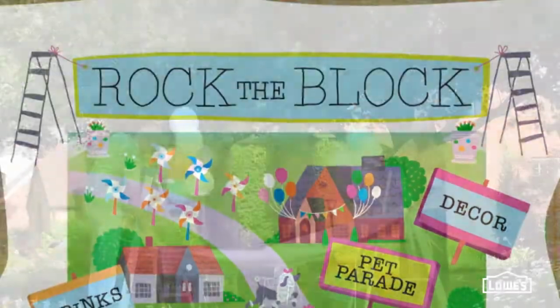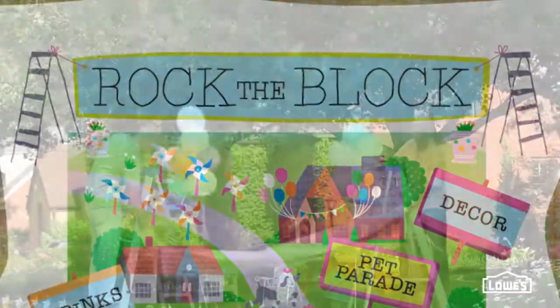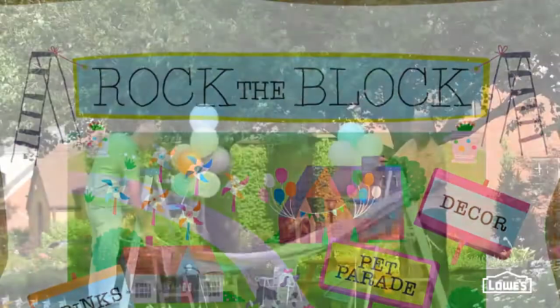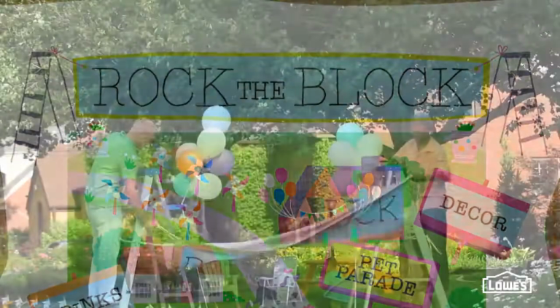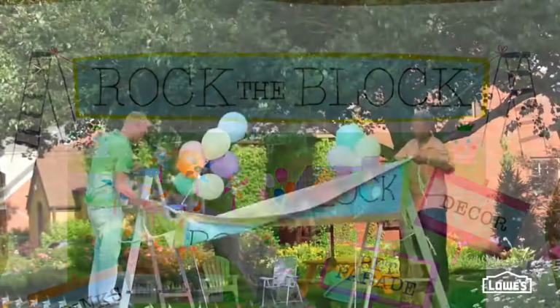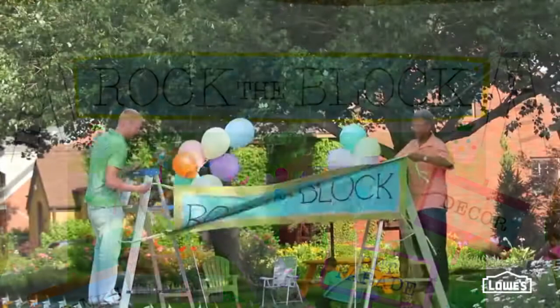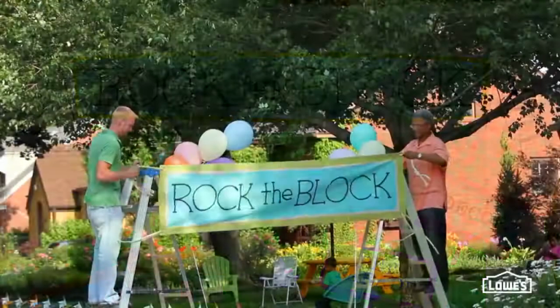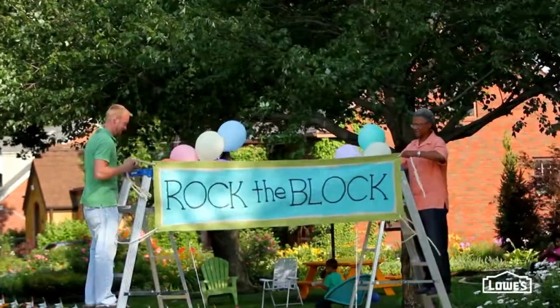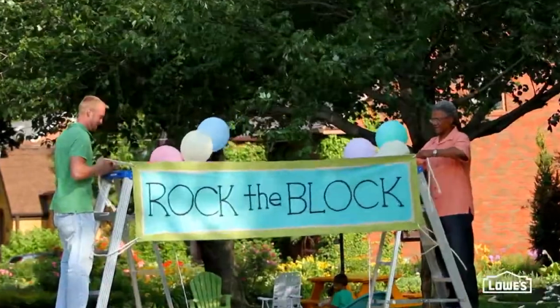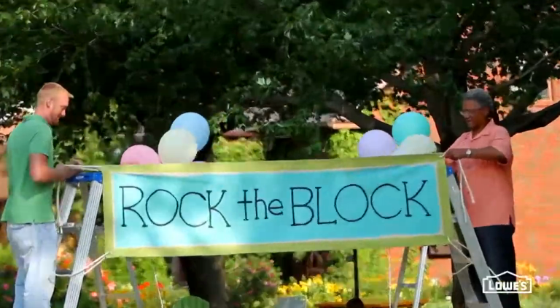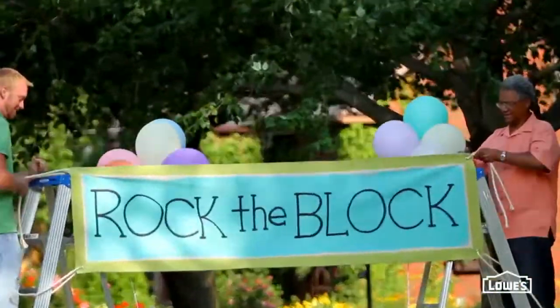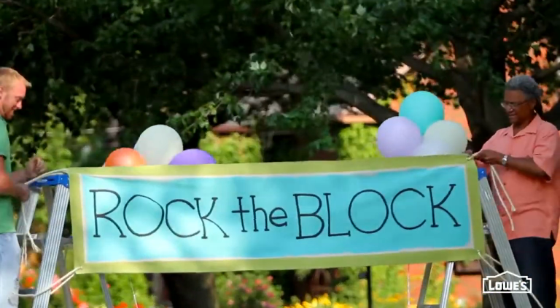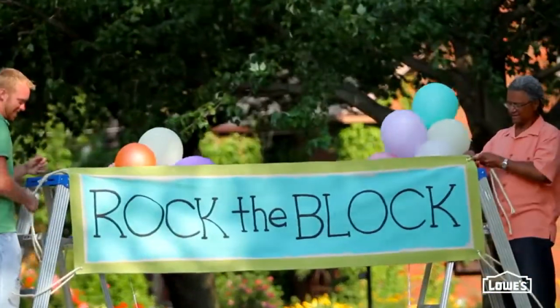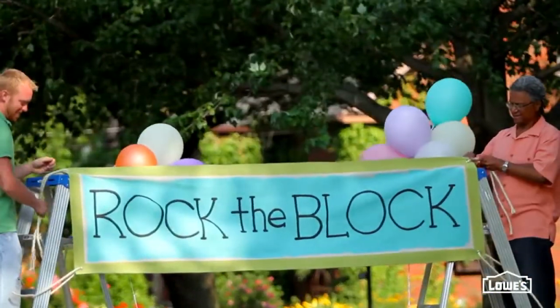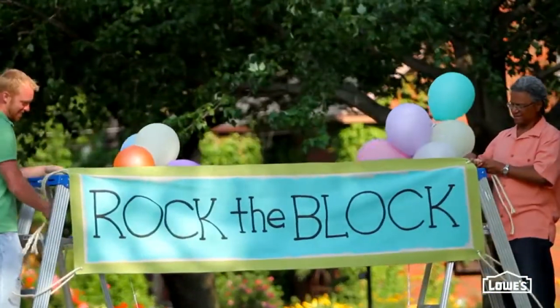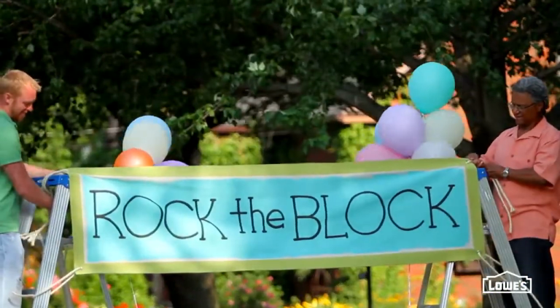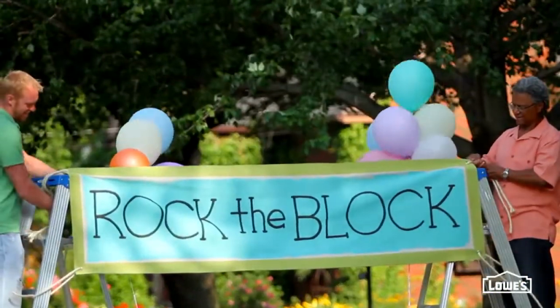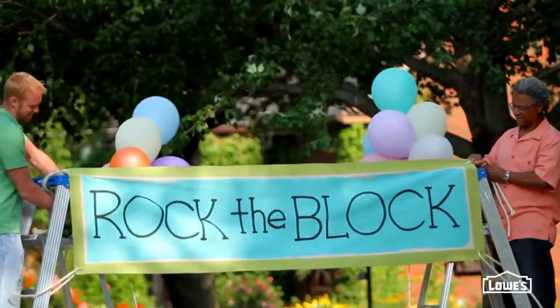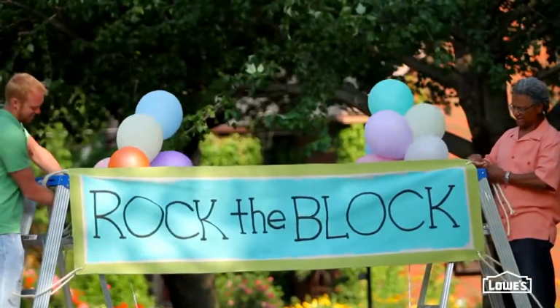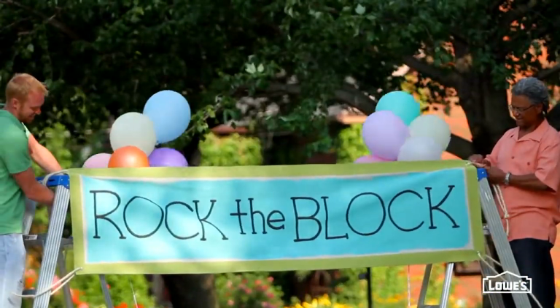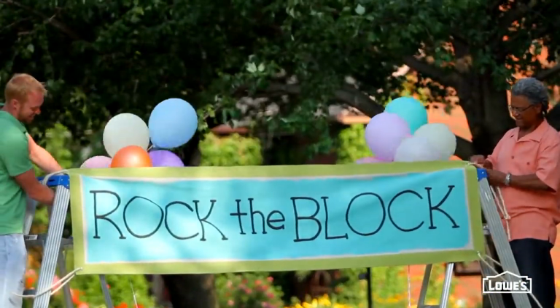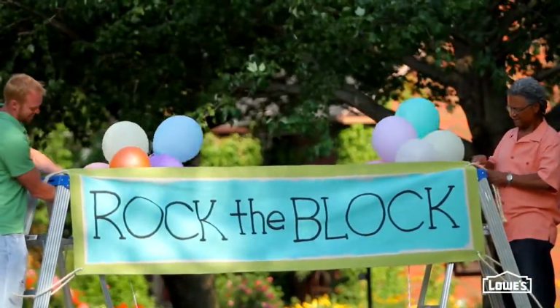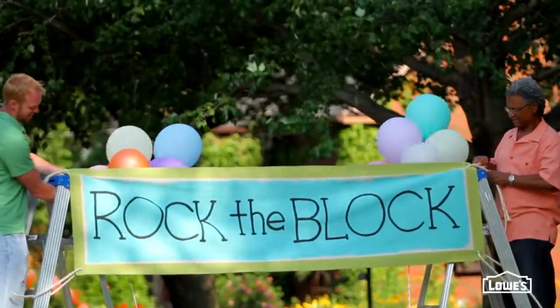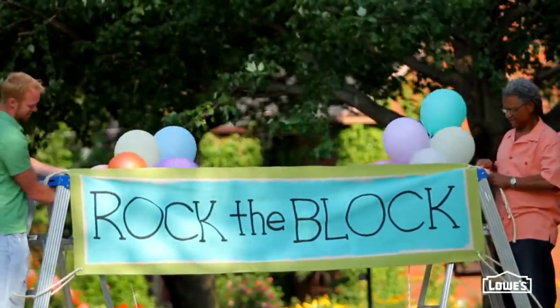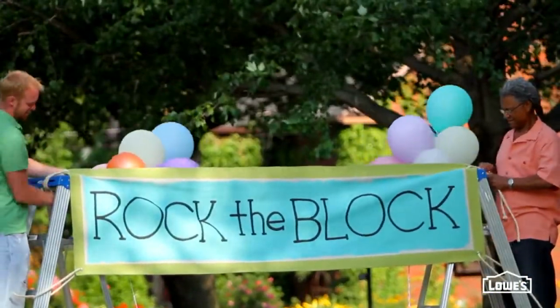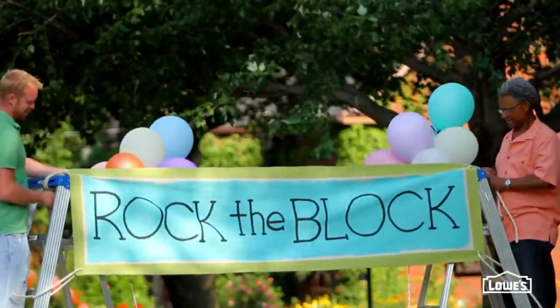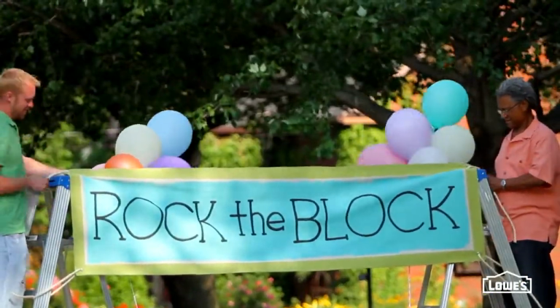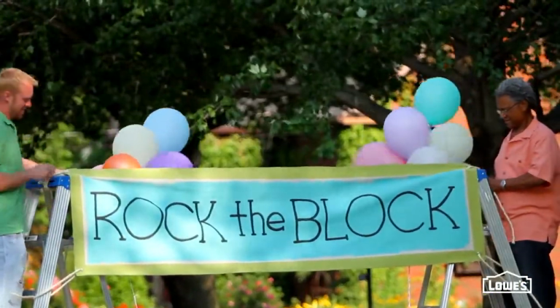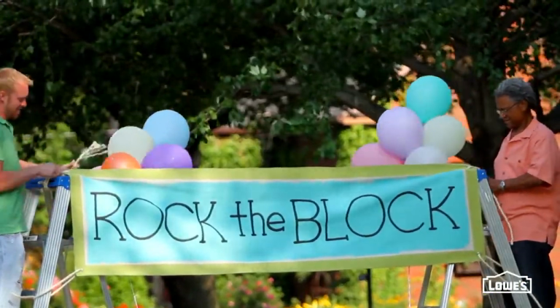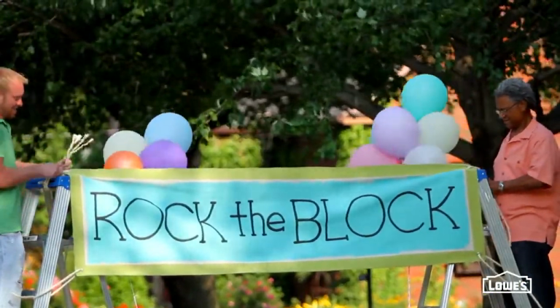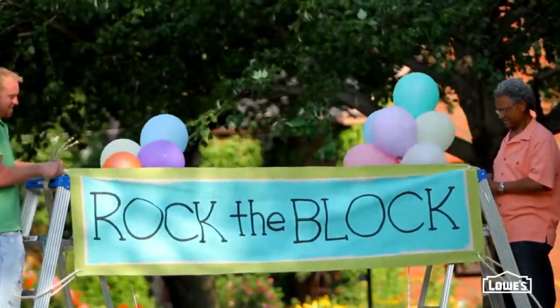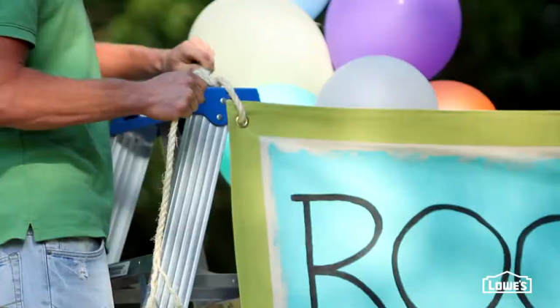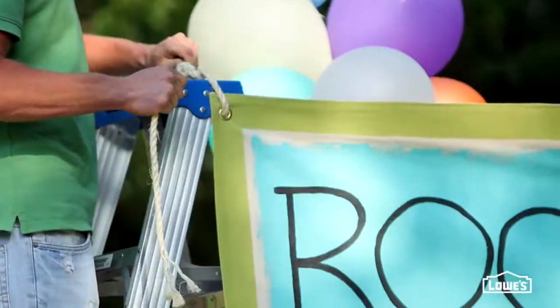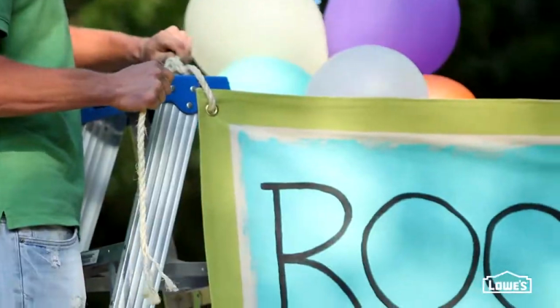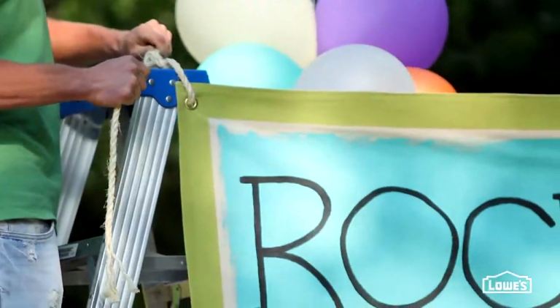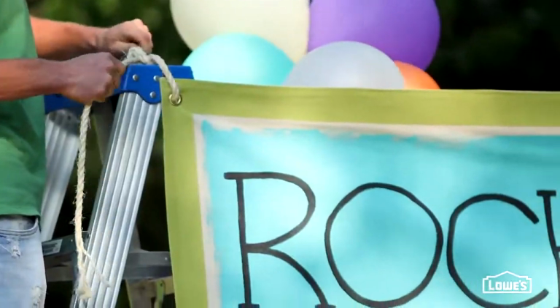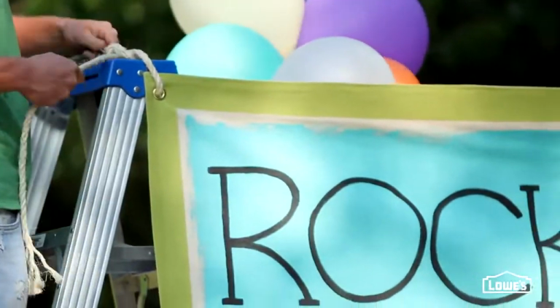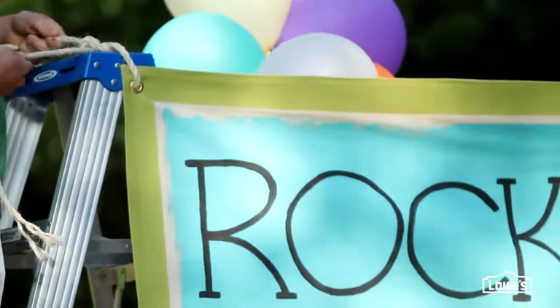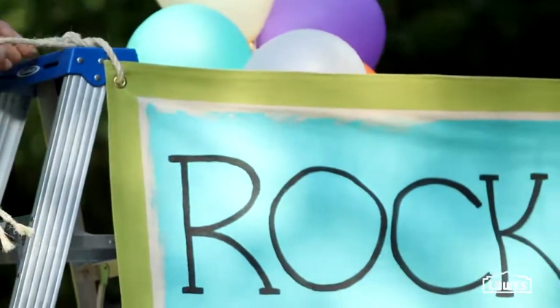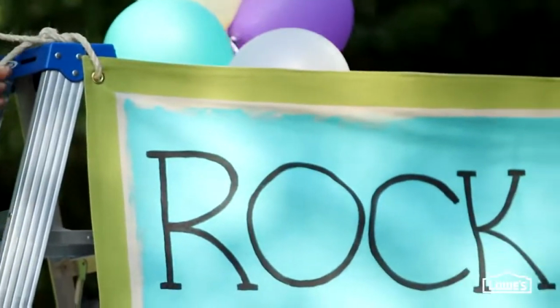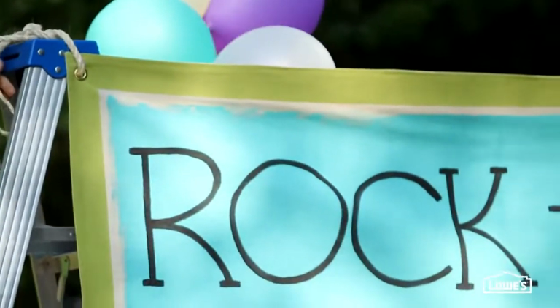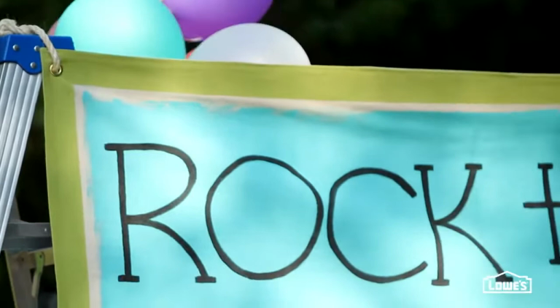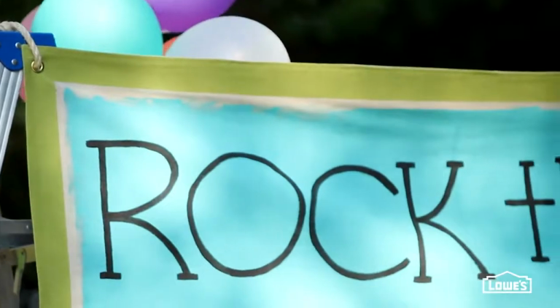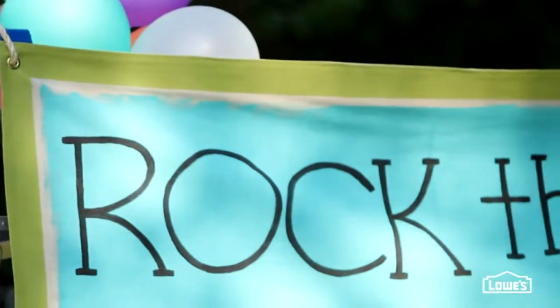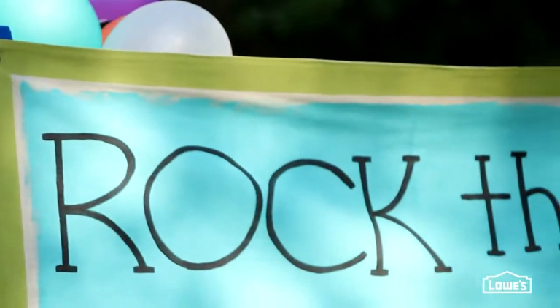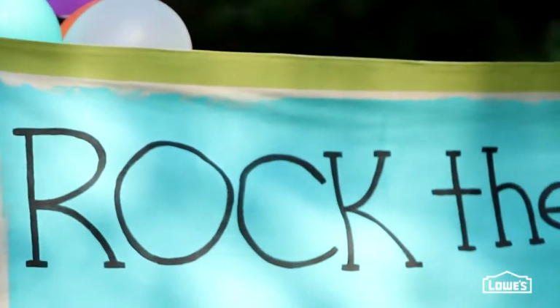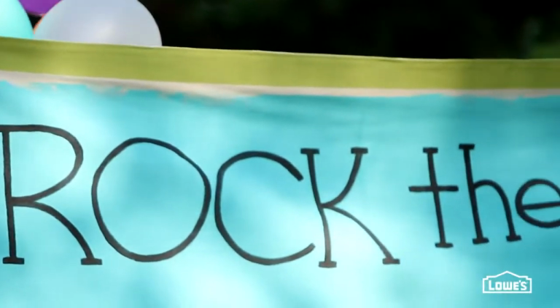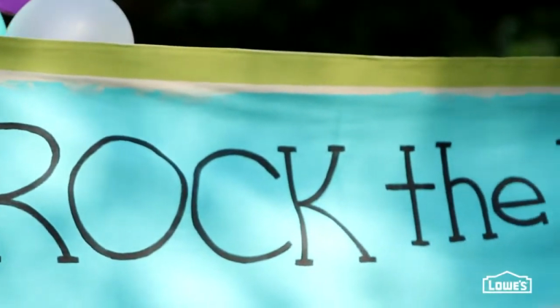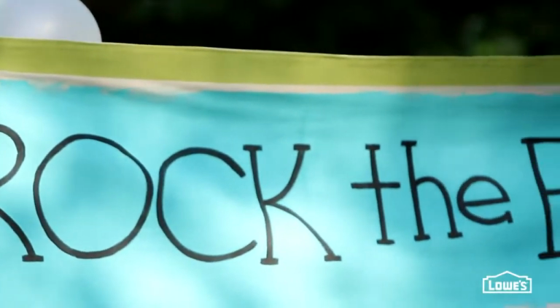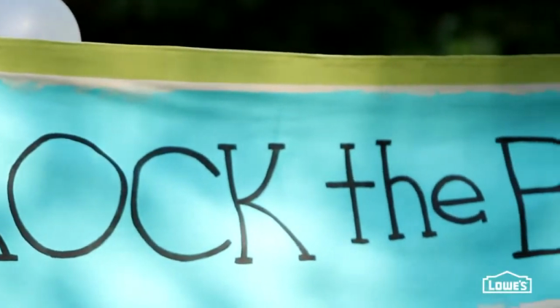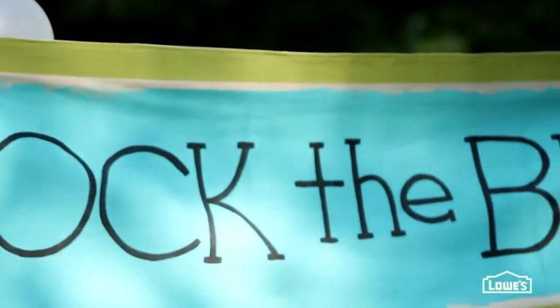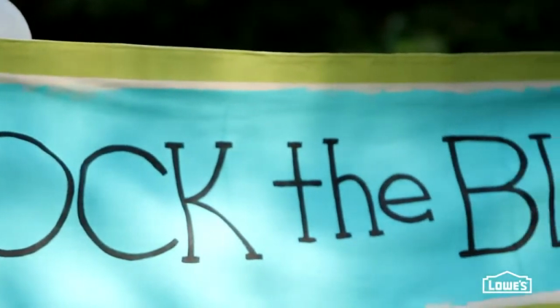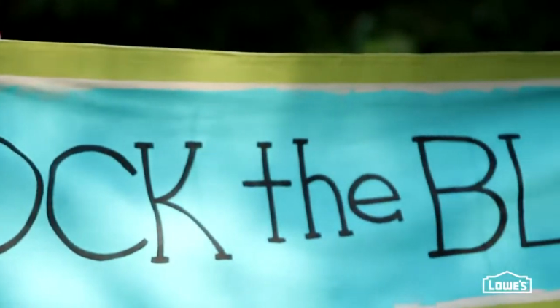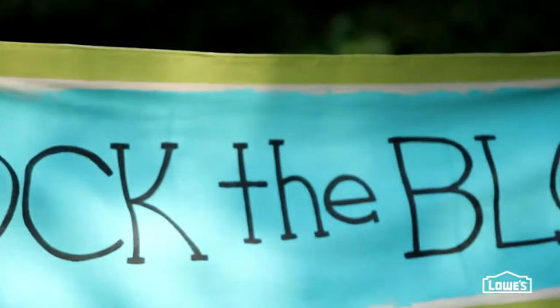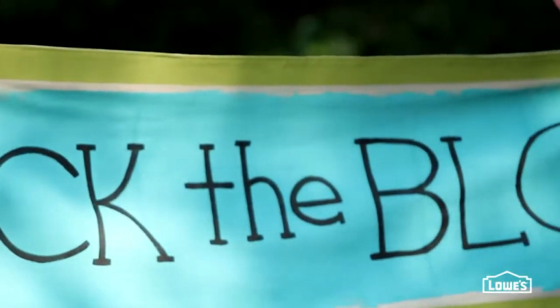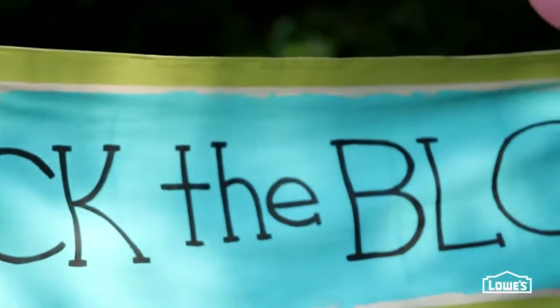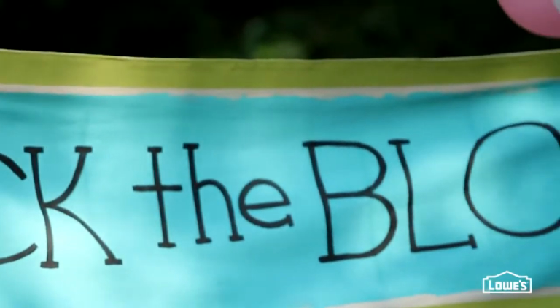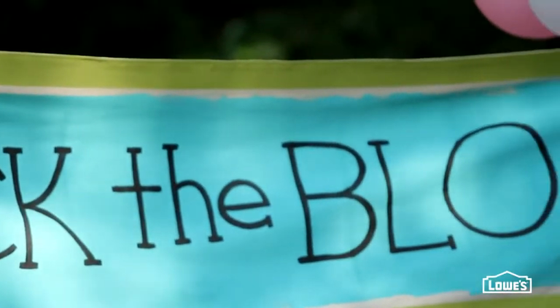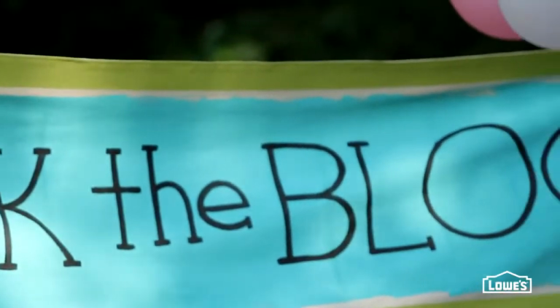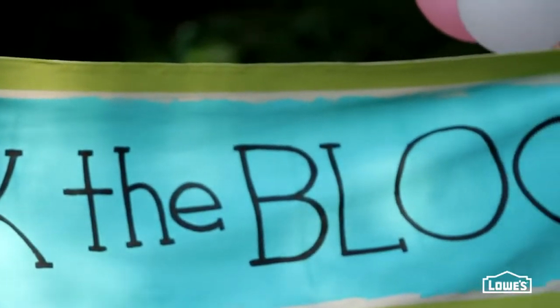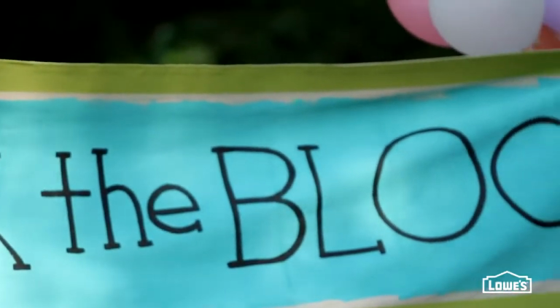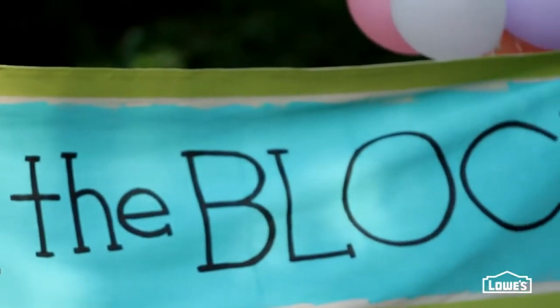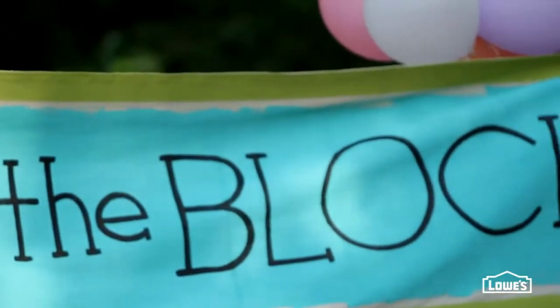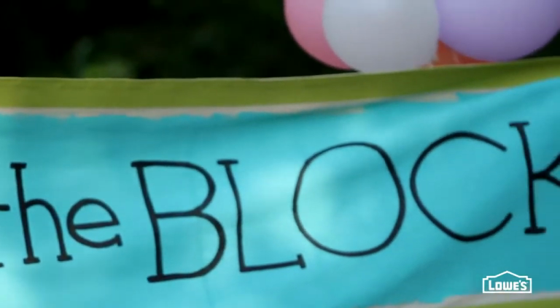Set the scene with a sign like this one made from drop cloth, a little paint, and some rope. Then string it up between a couple of ladders.